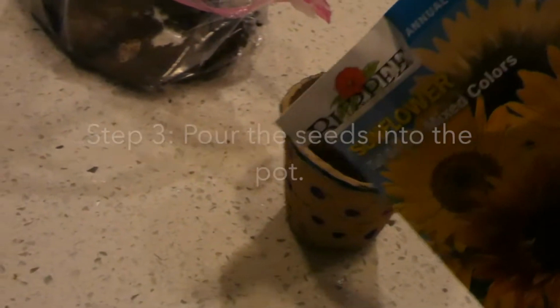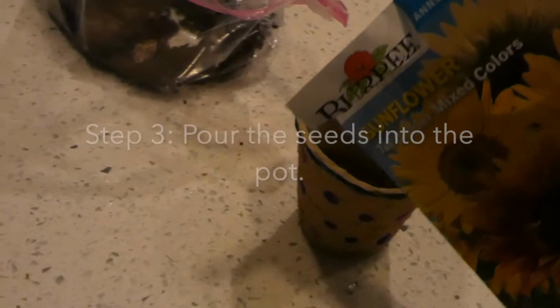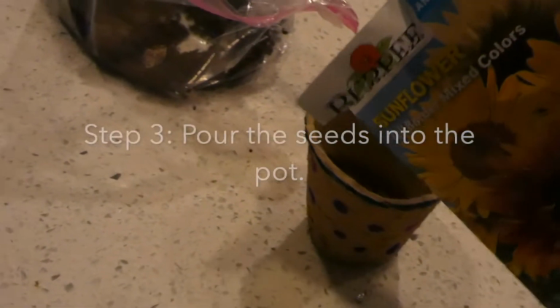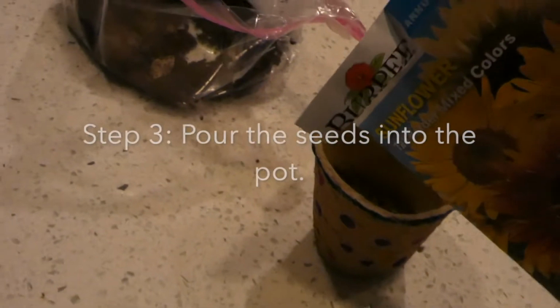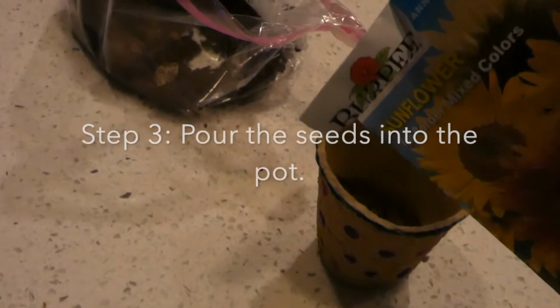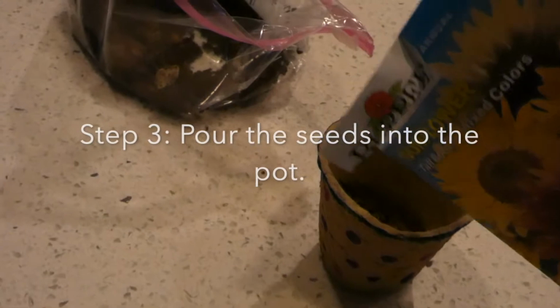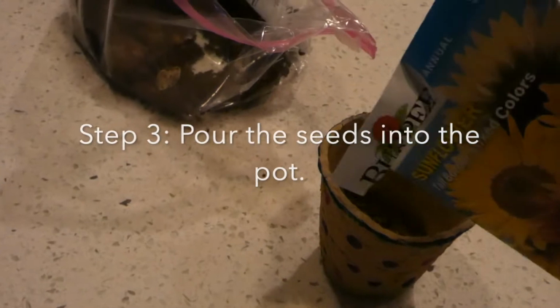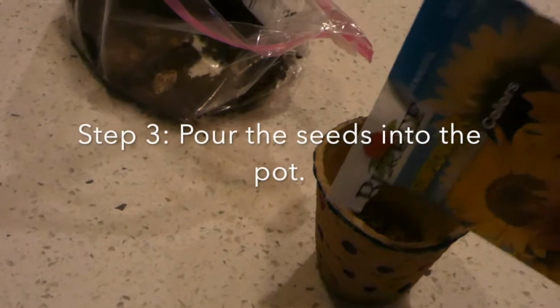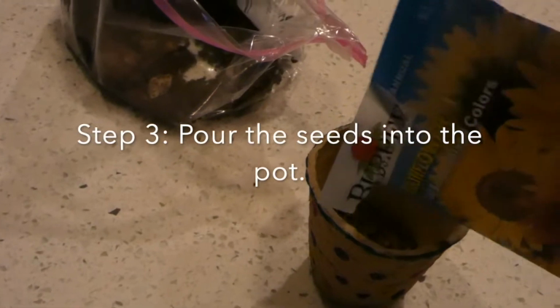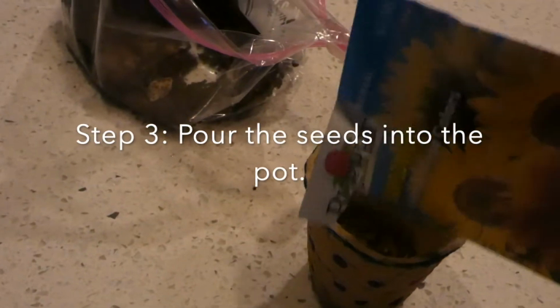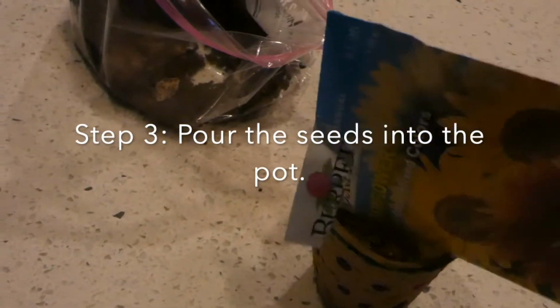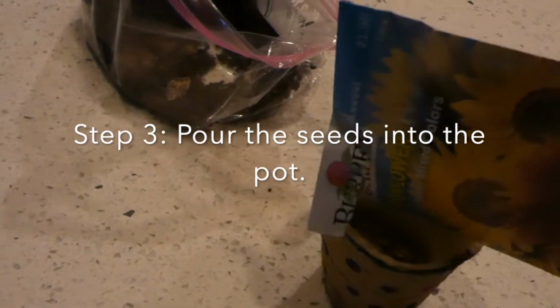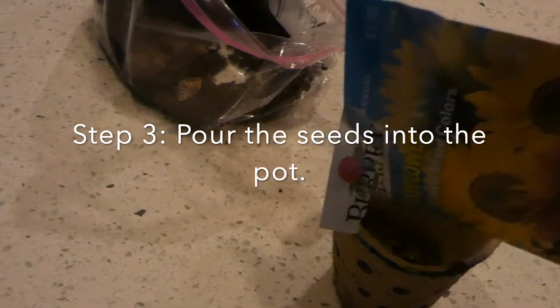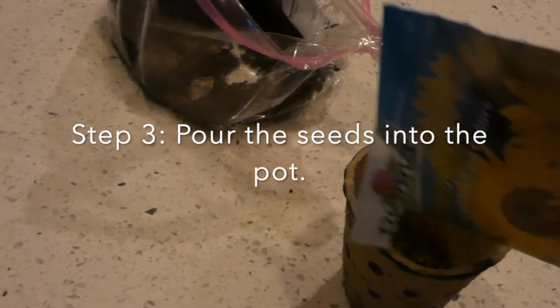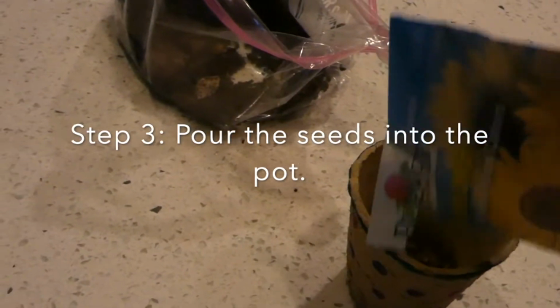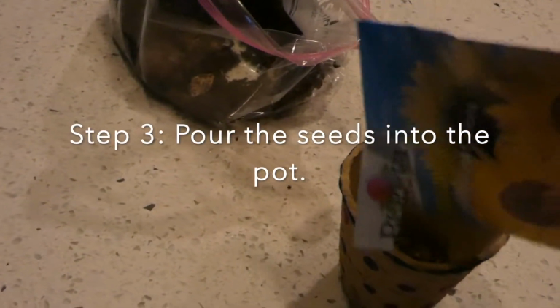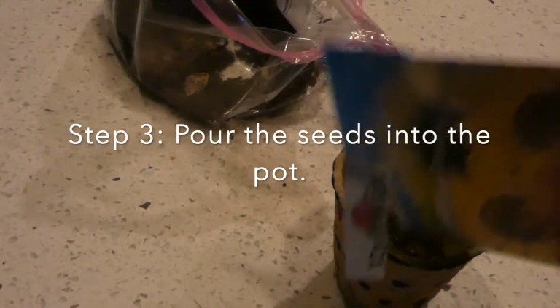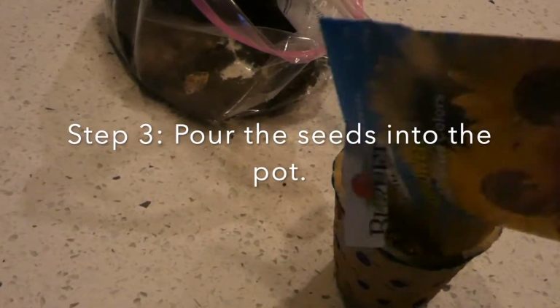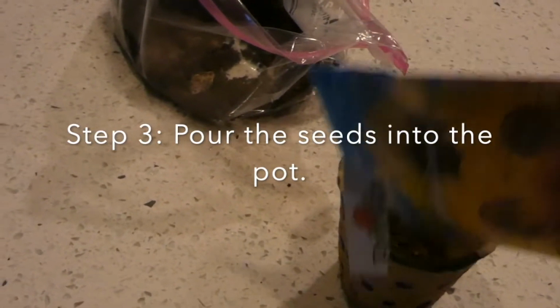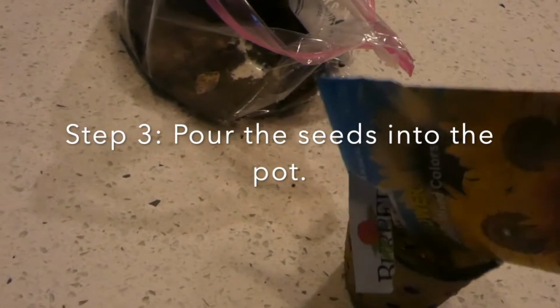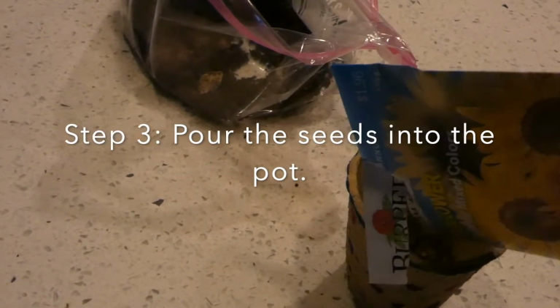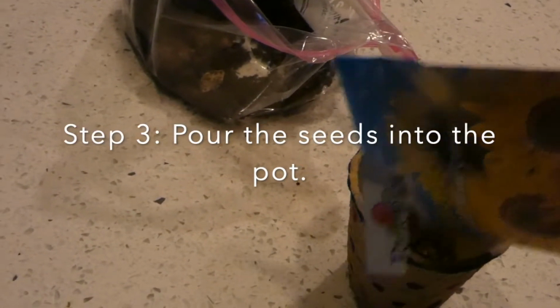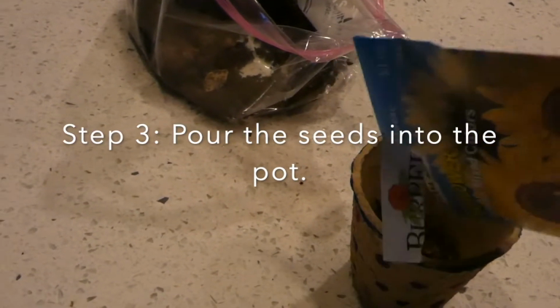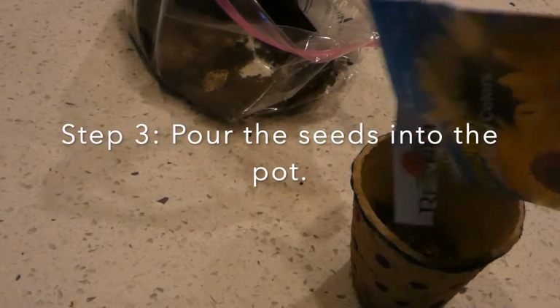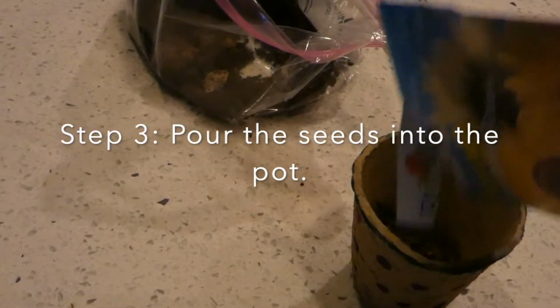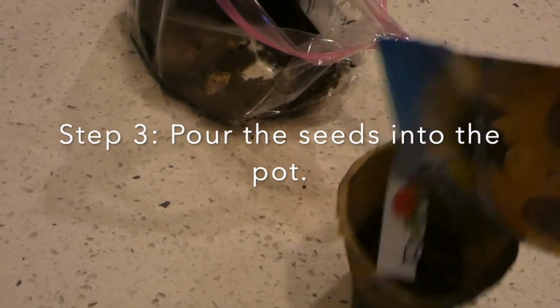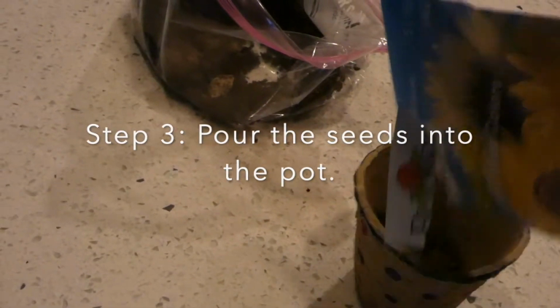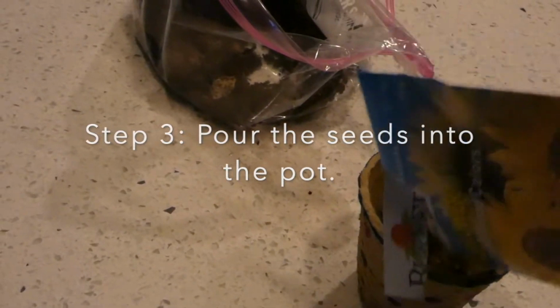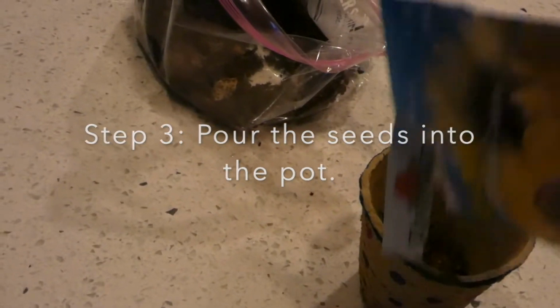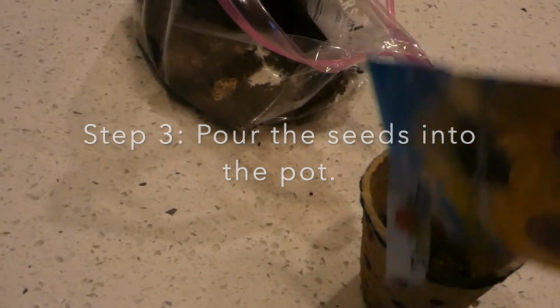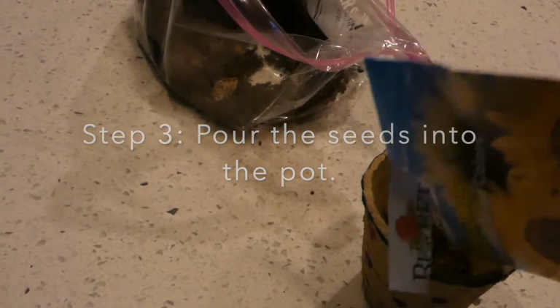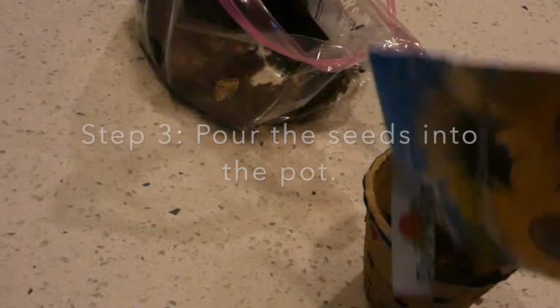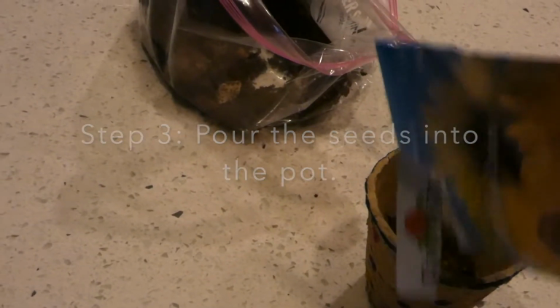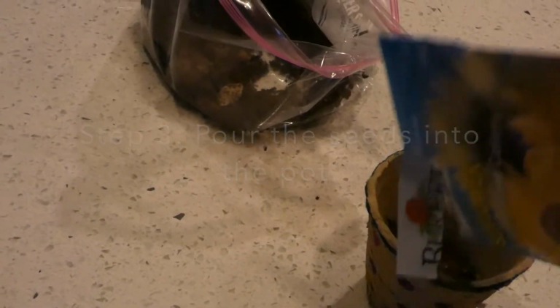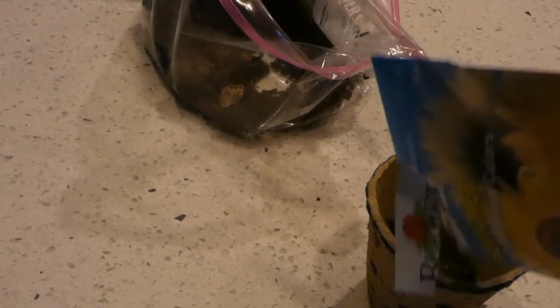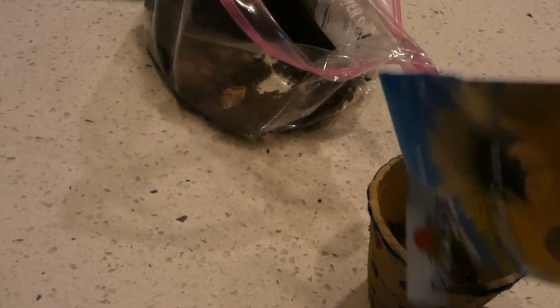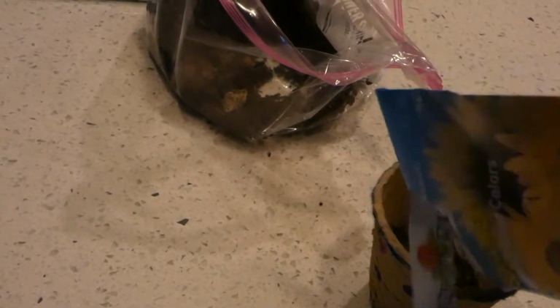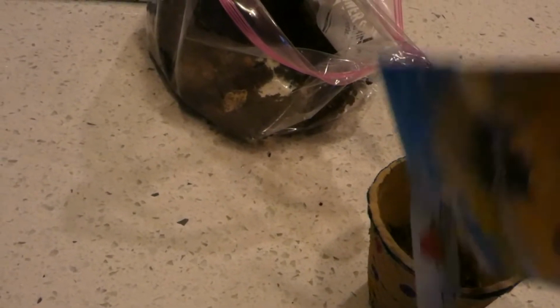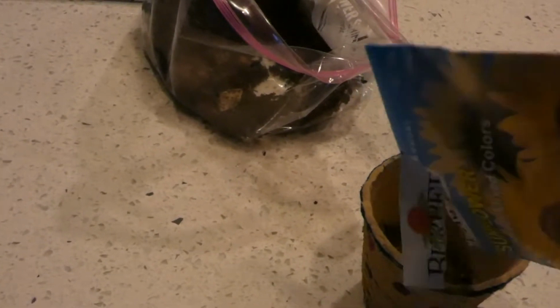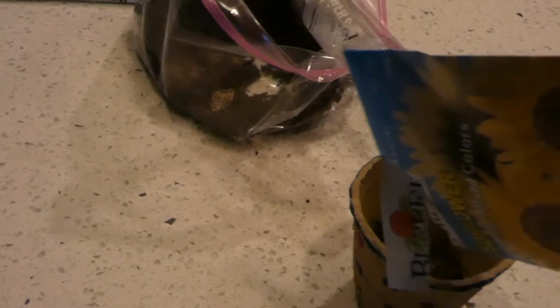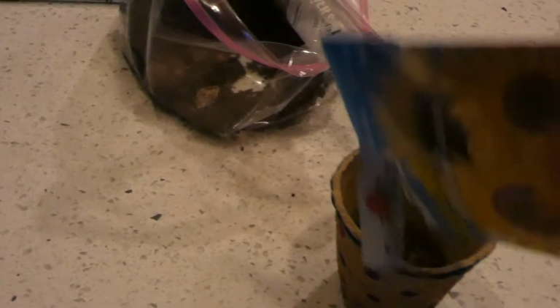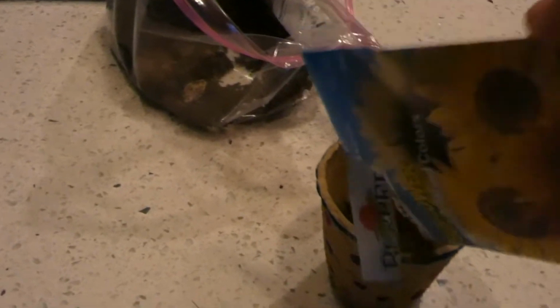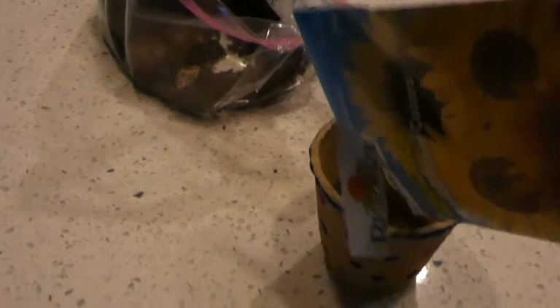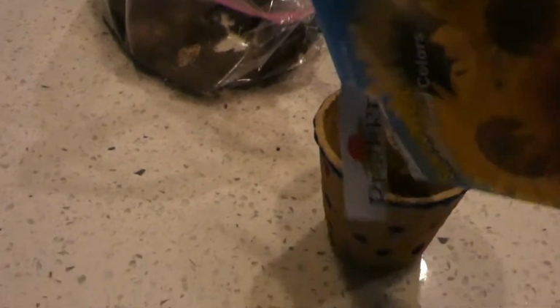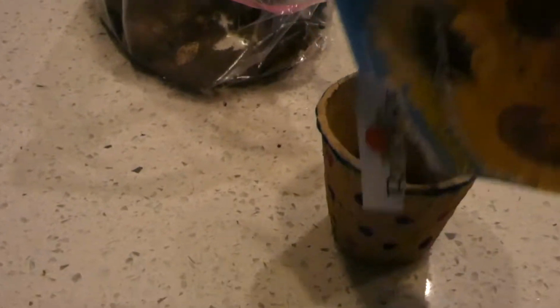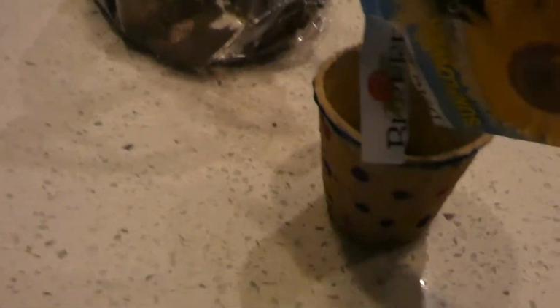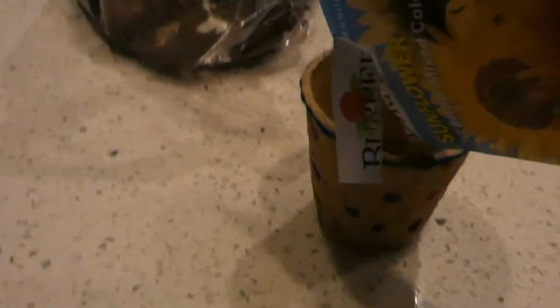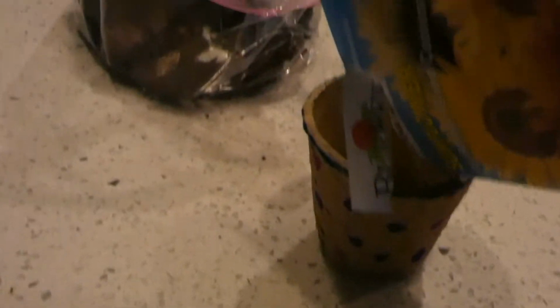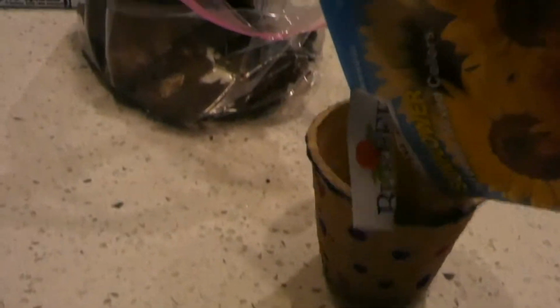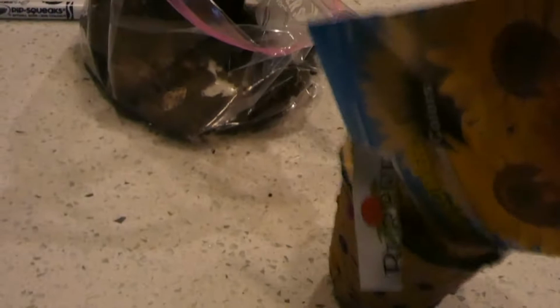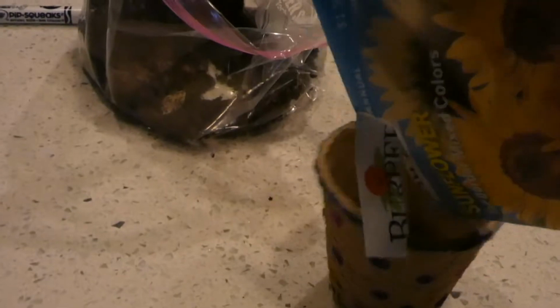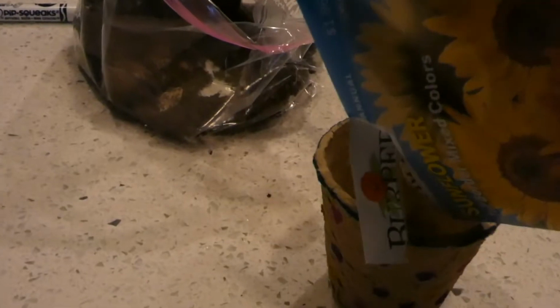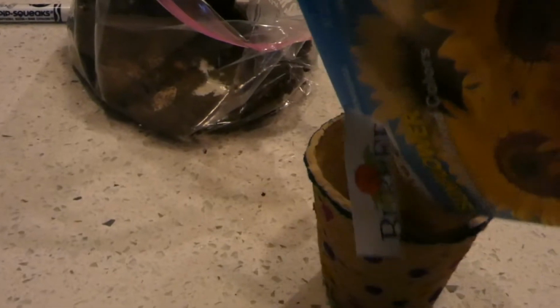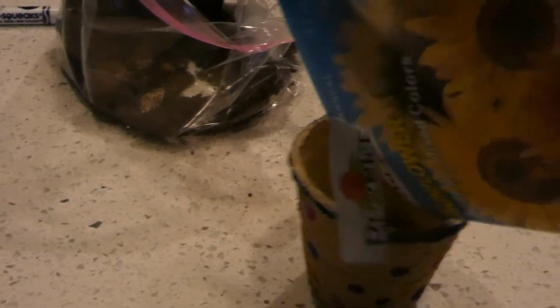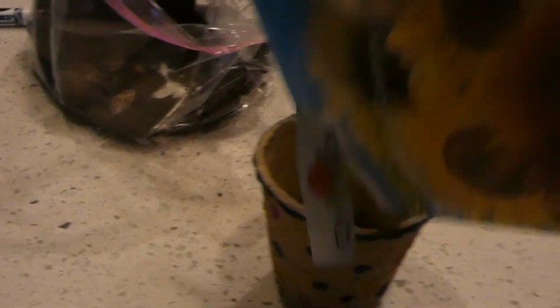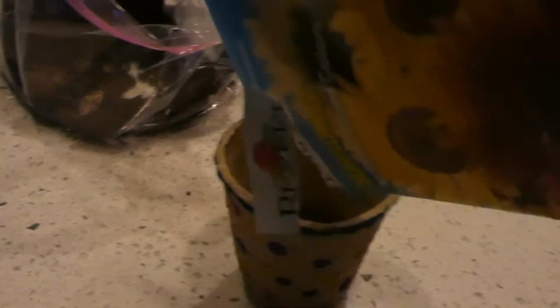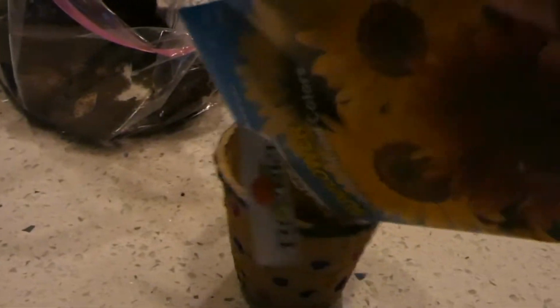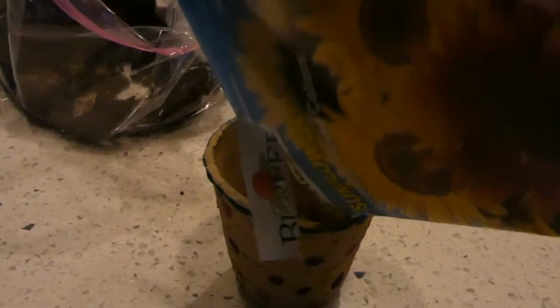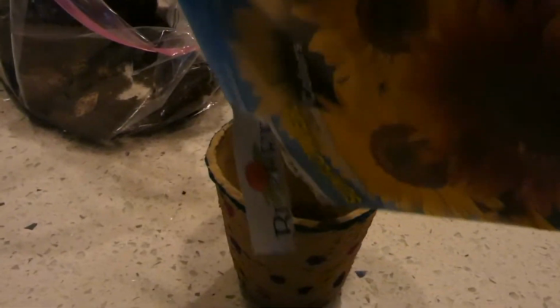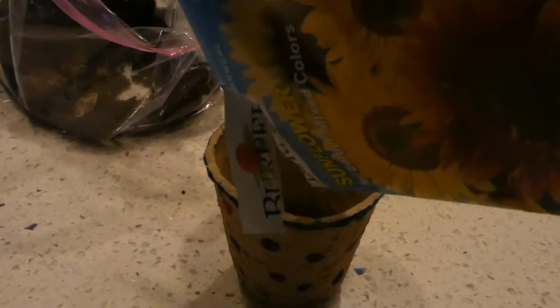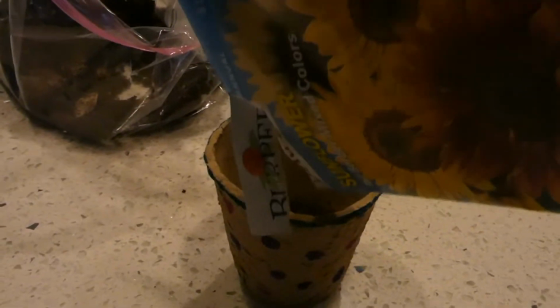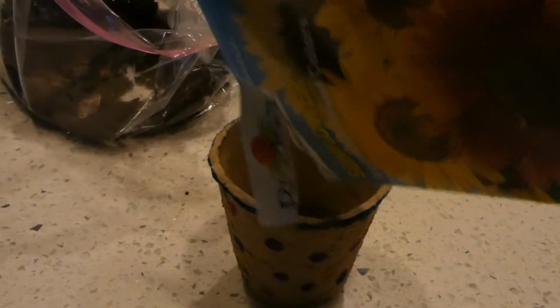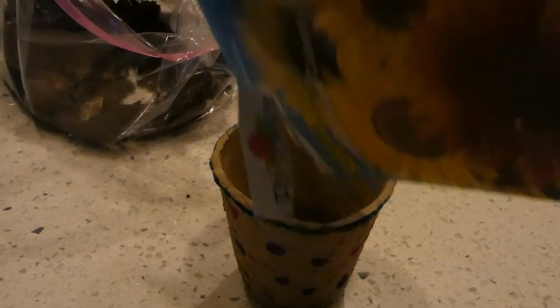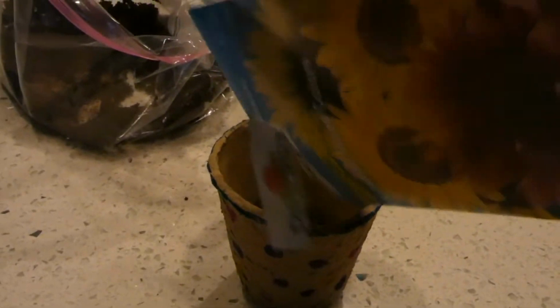Step three is my favorite part. It's when we get to pour our seeds into the pot. Make sure you spread them around good.